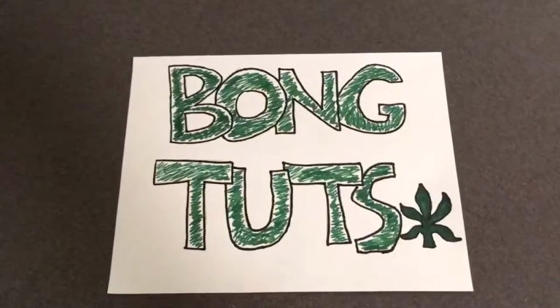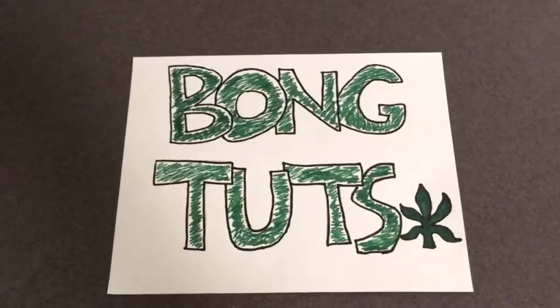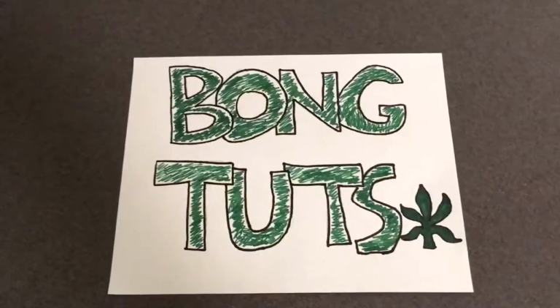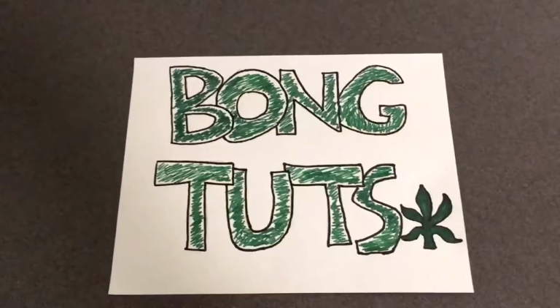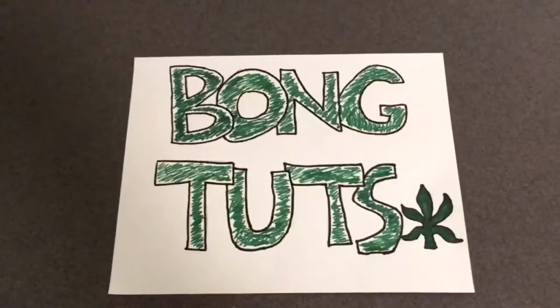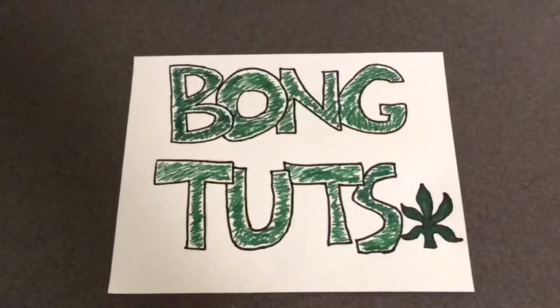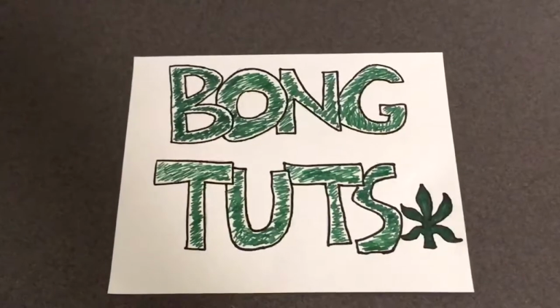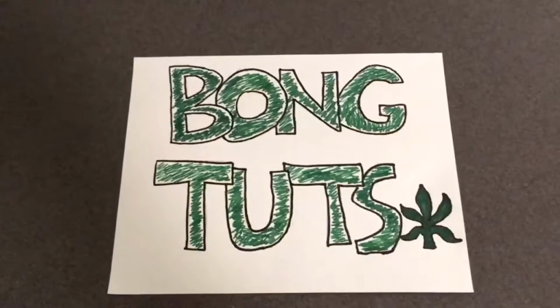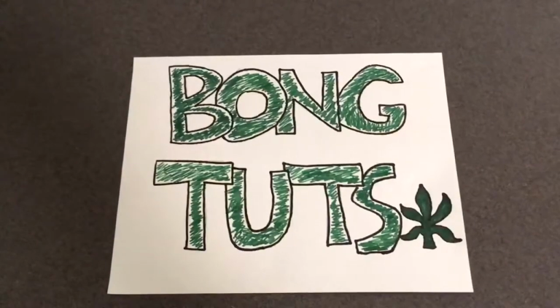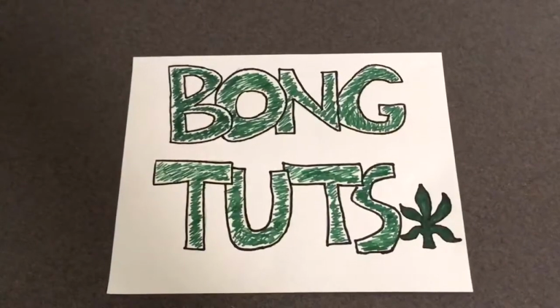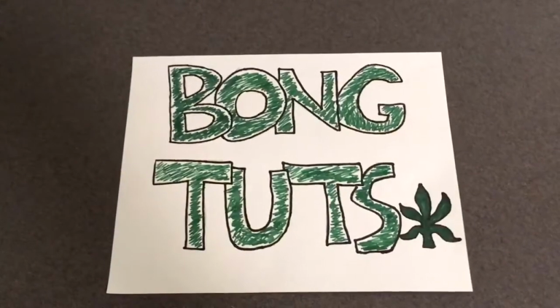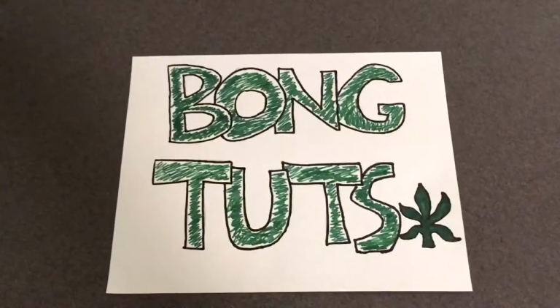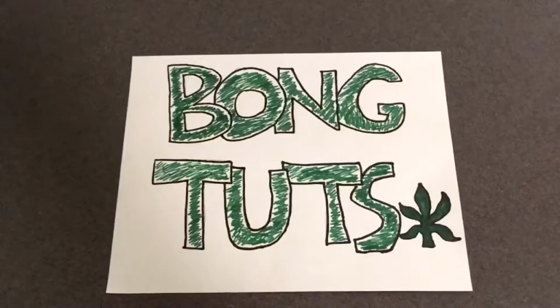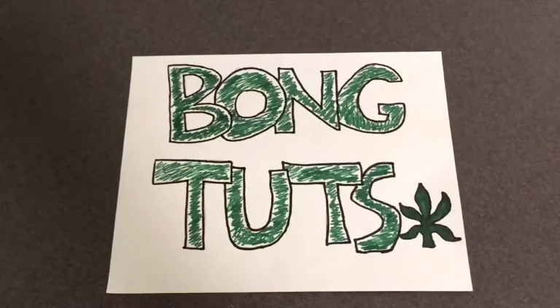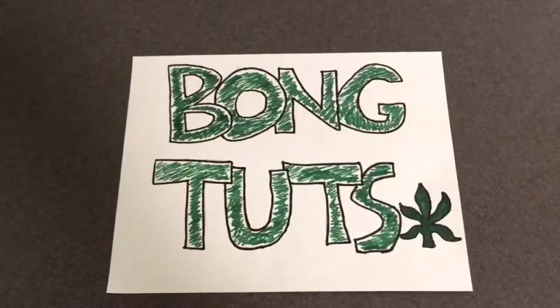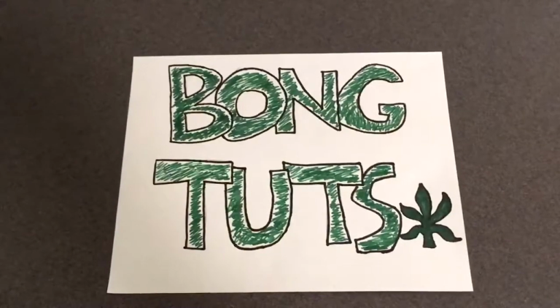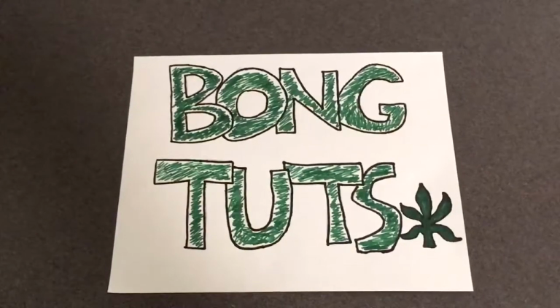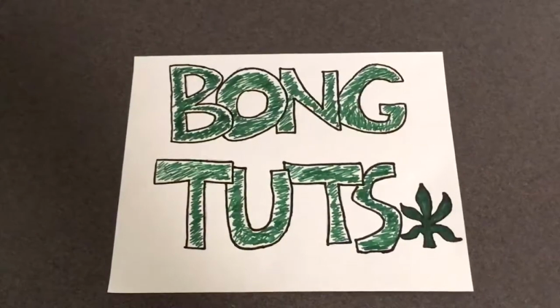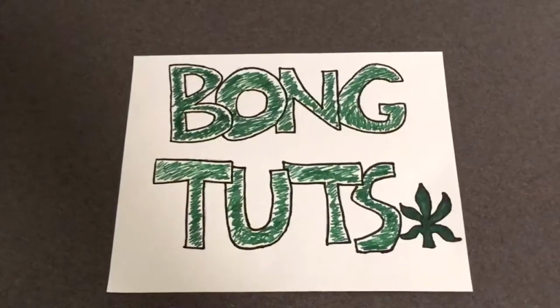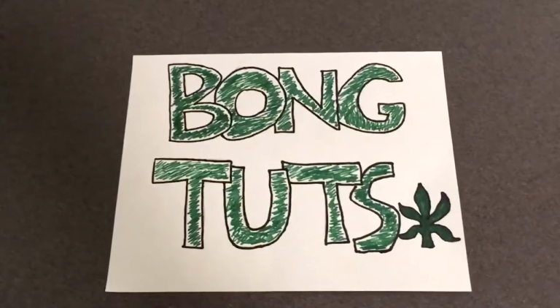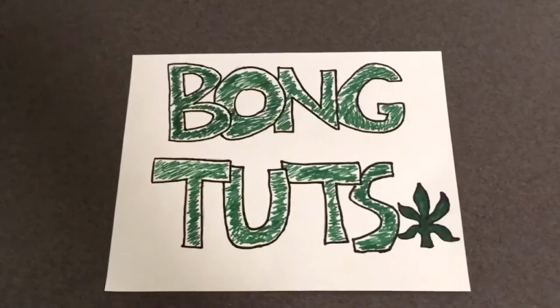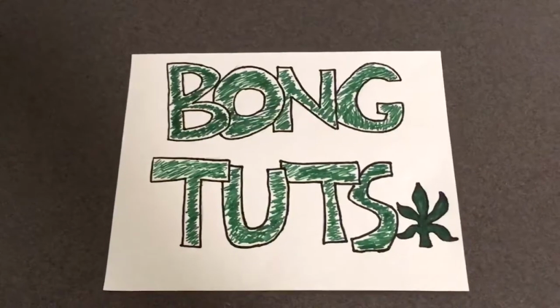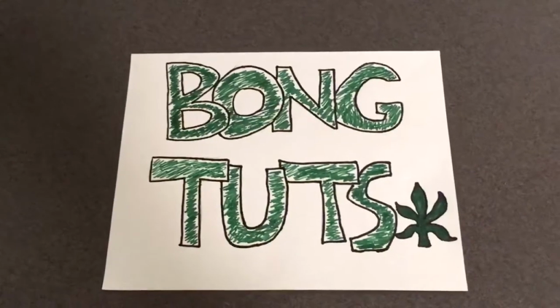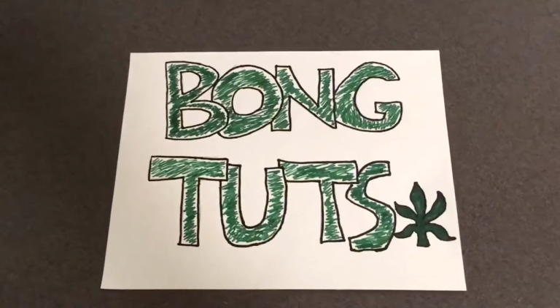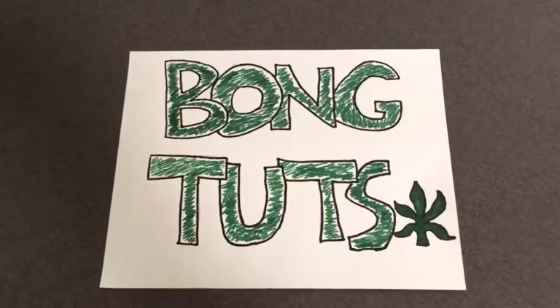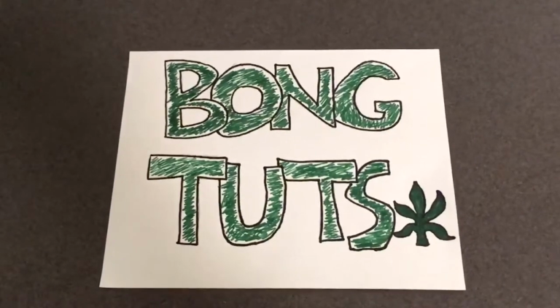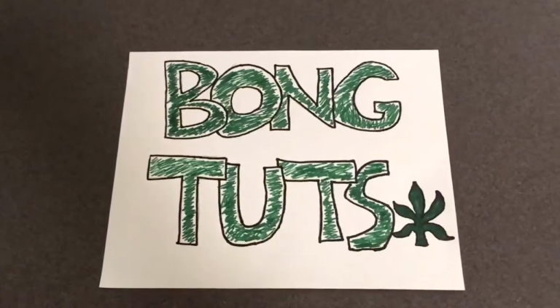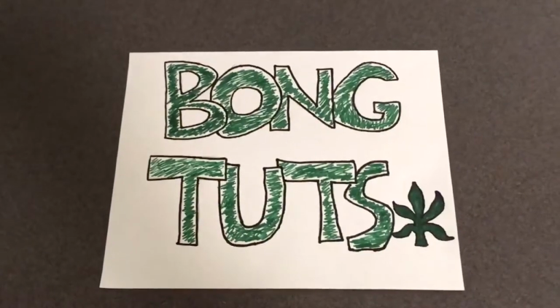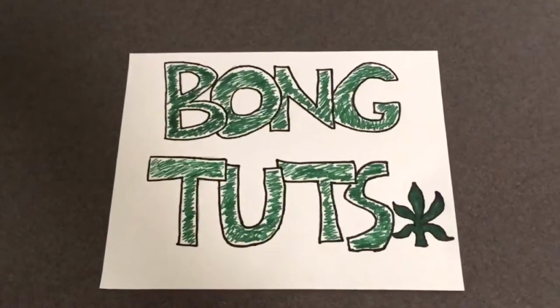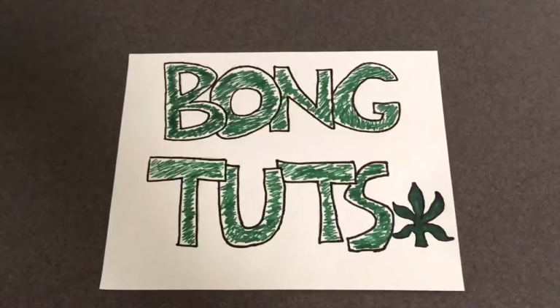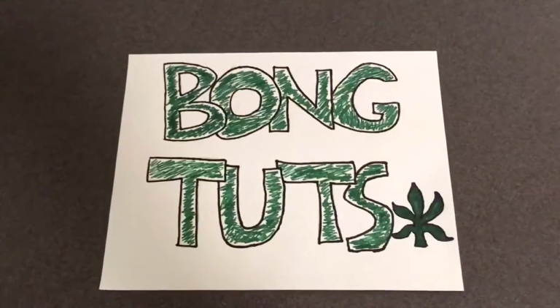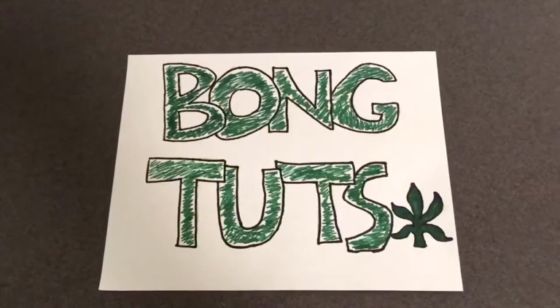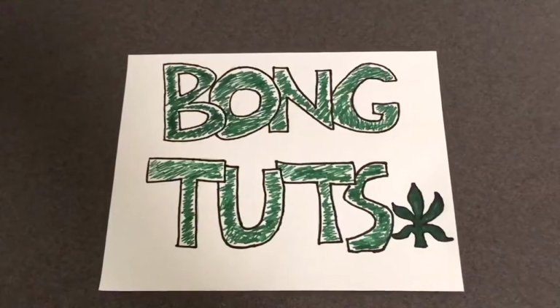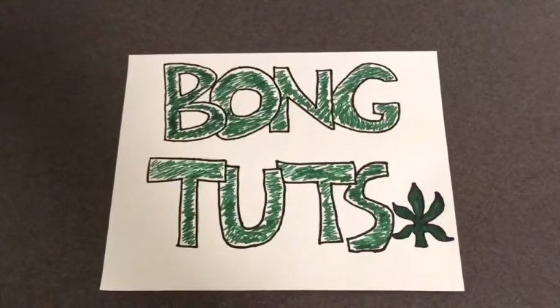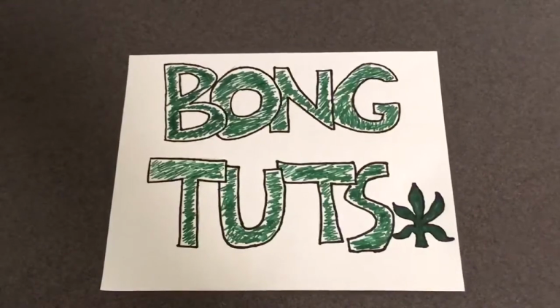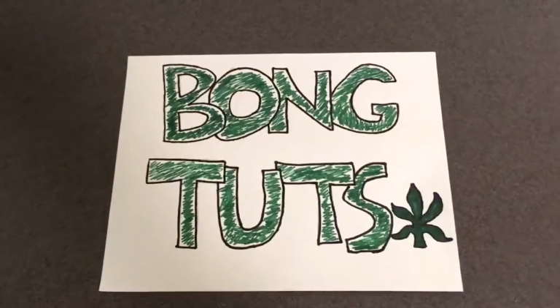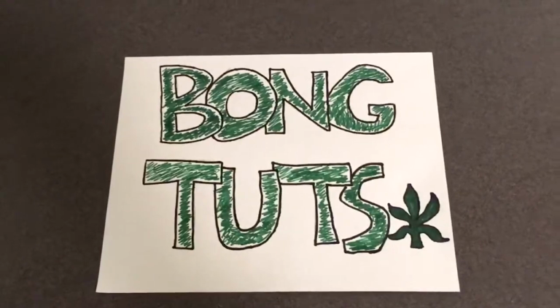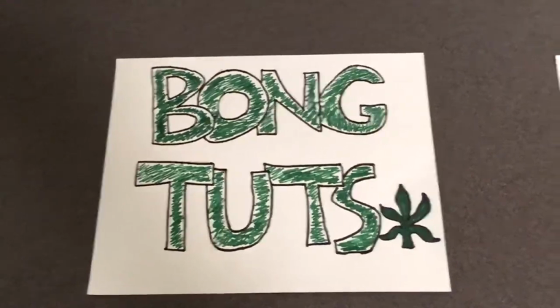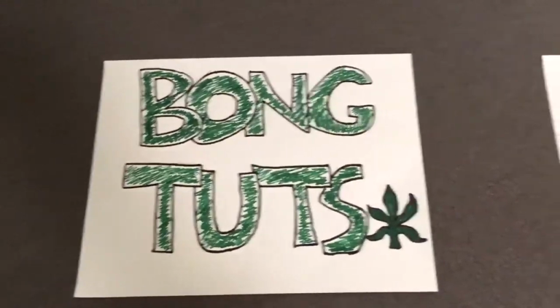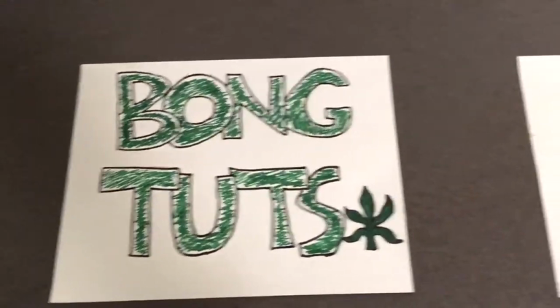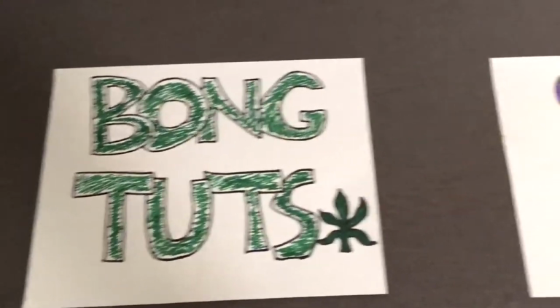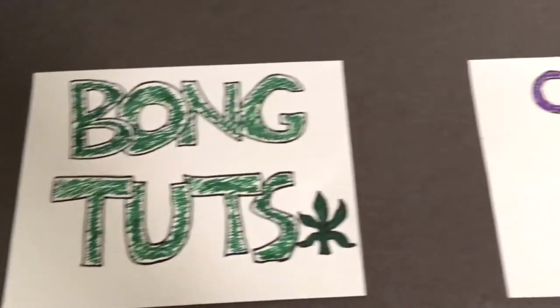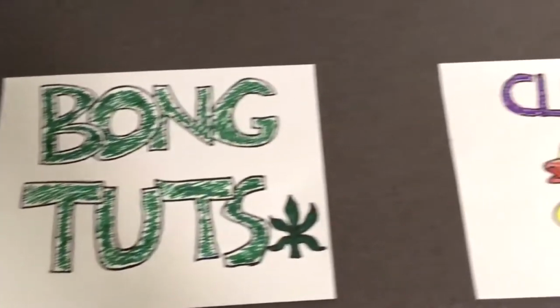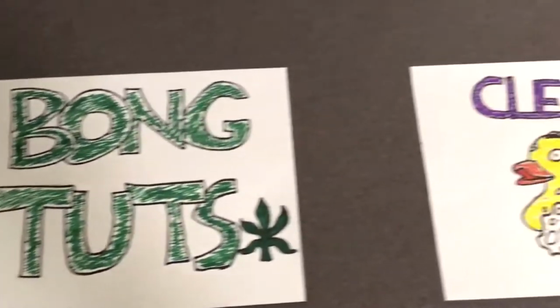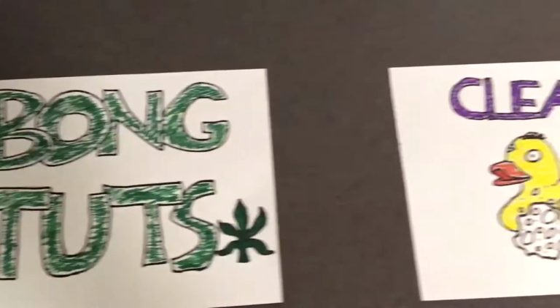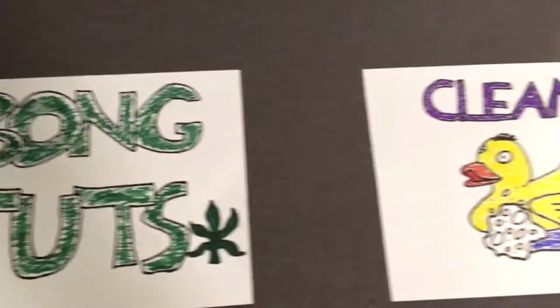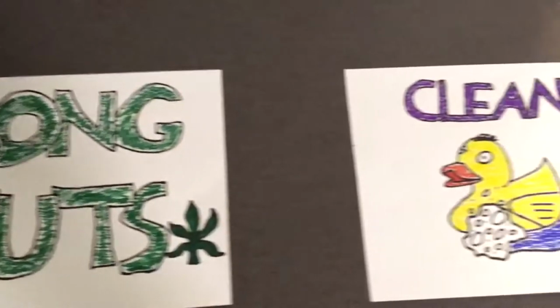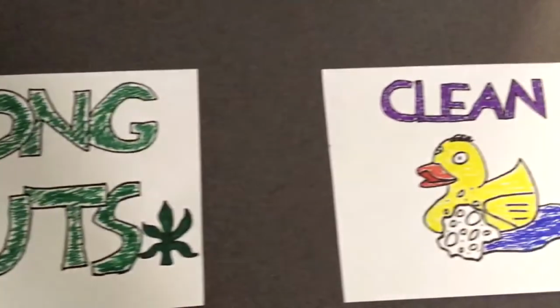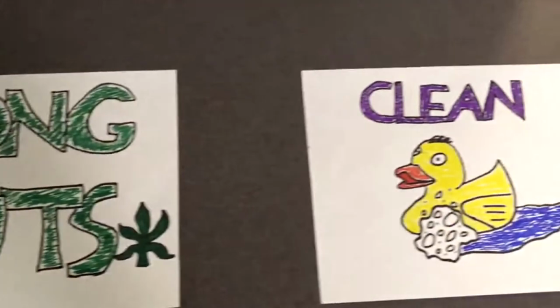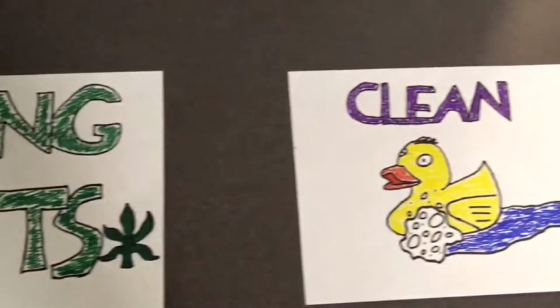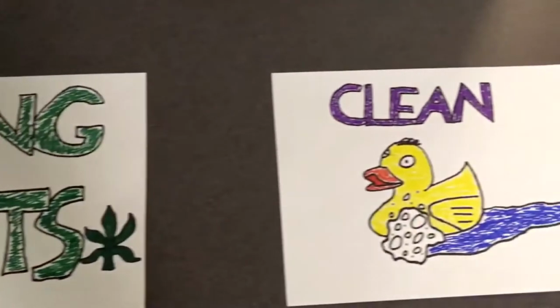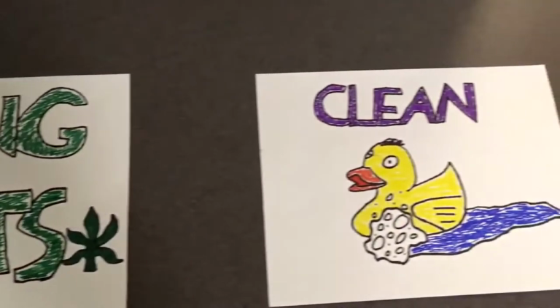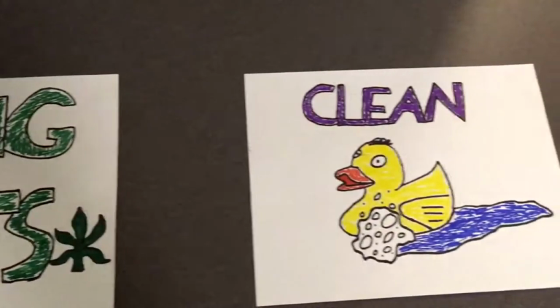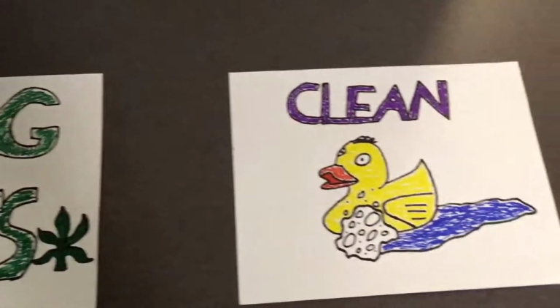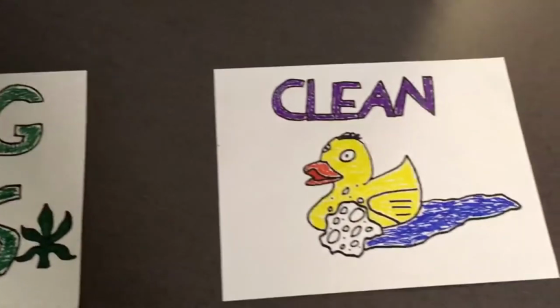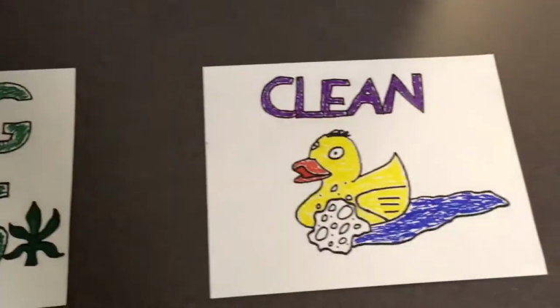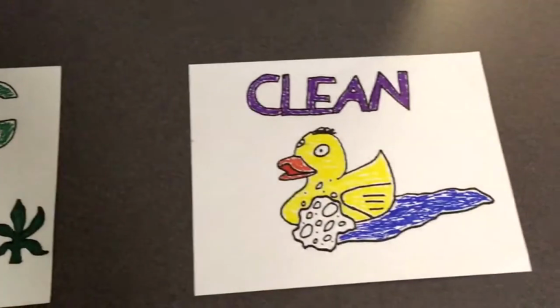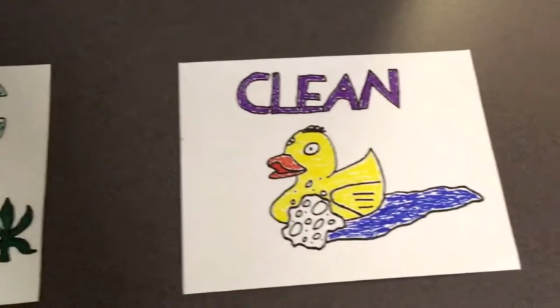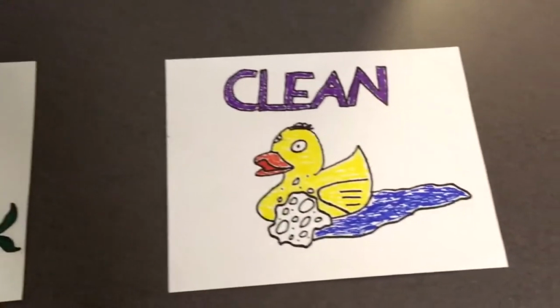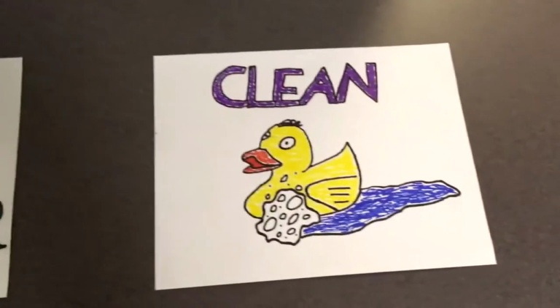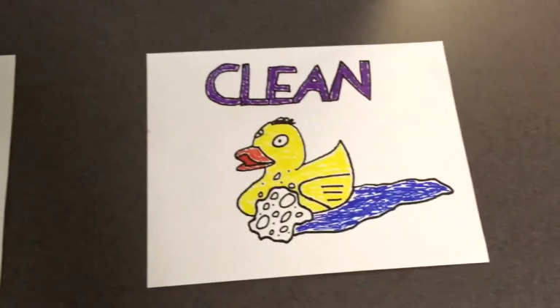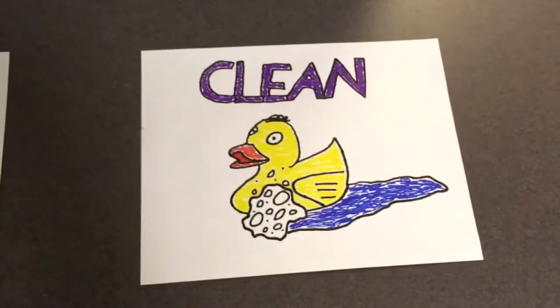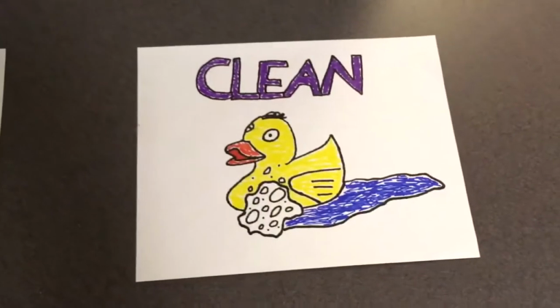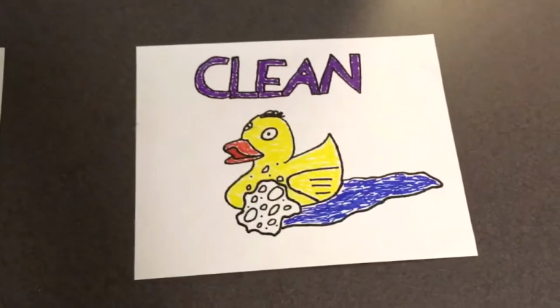Hello, everybody, and welcome to the newest episode of Bong Tutorials. On this episode, we're going to teach you how to clean your bong.